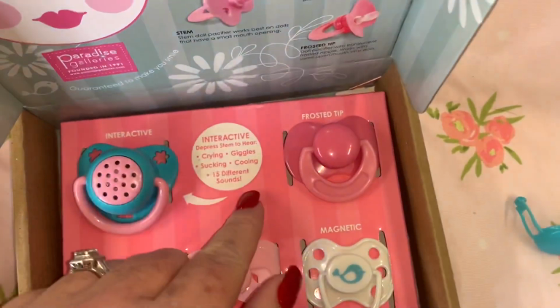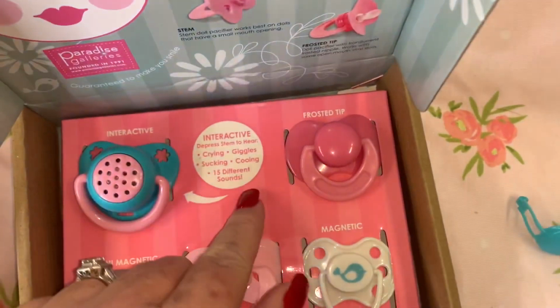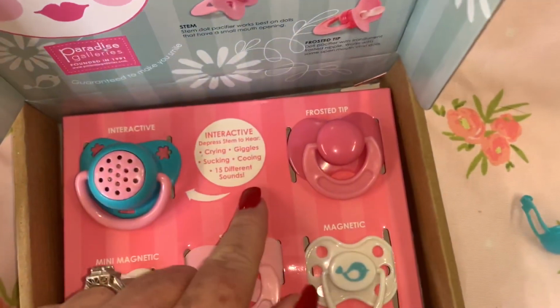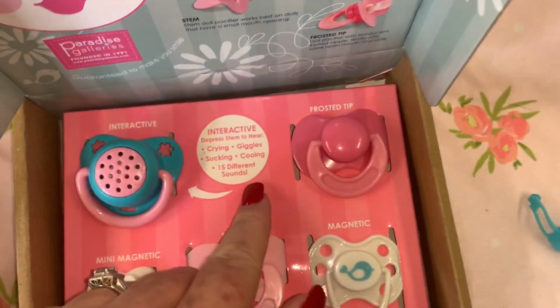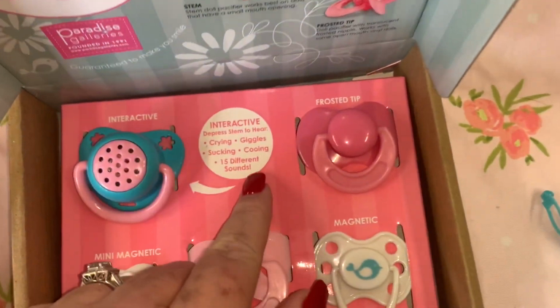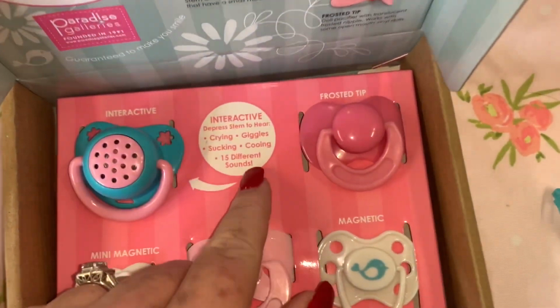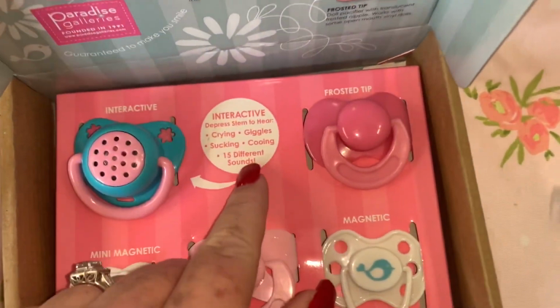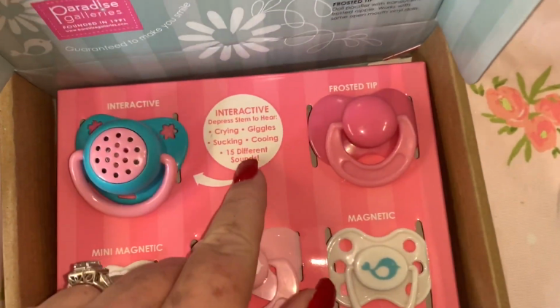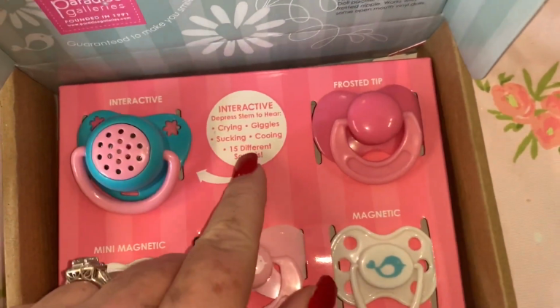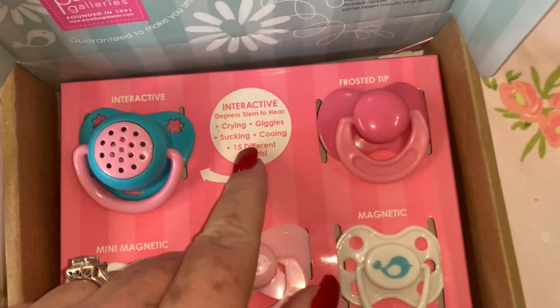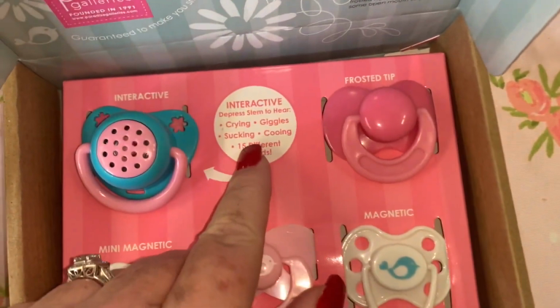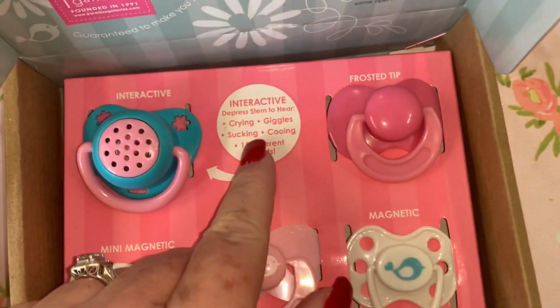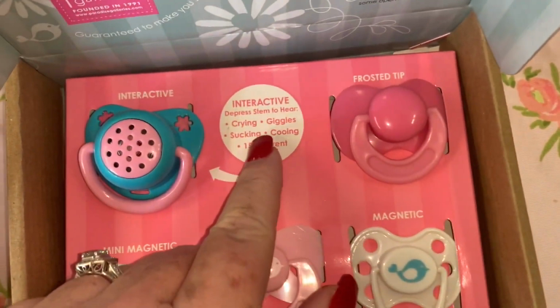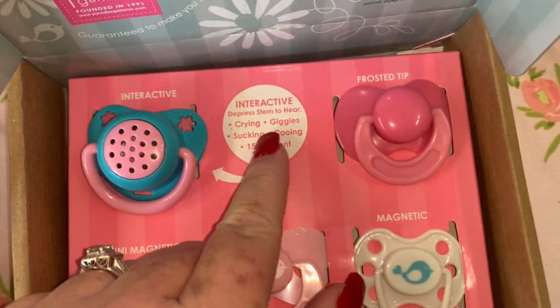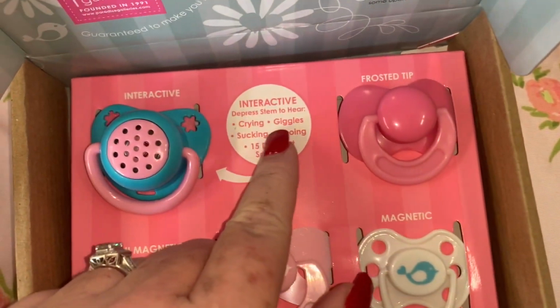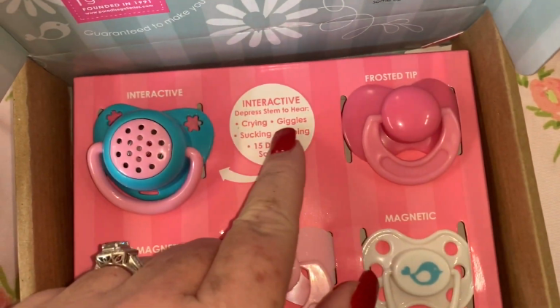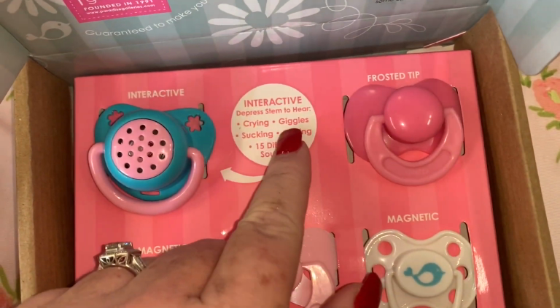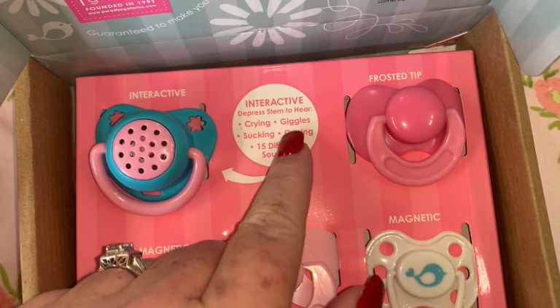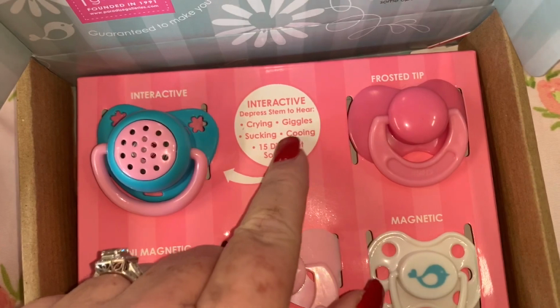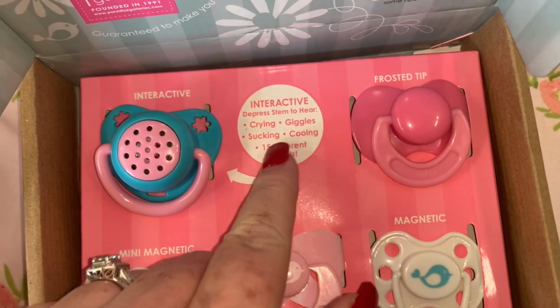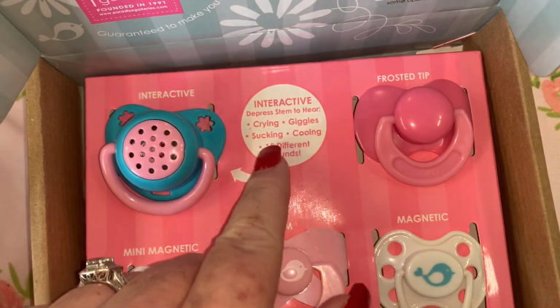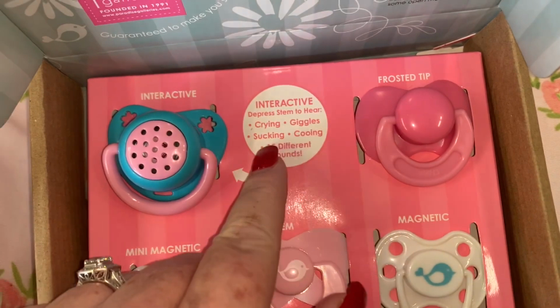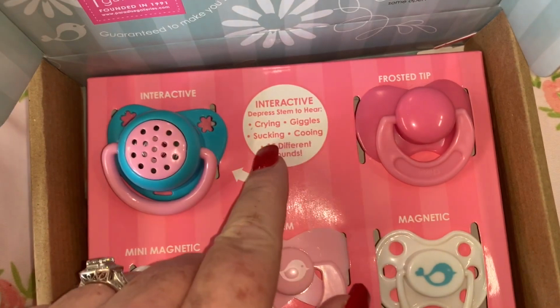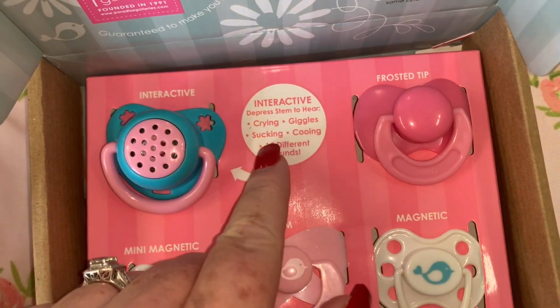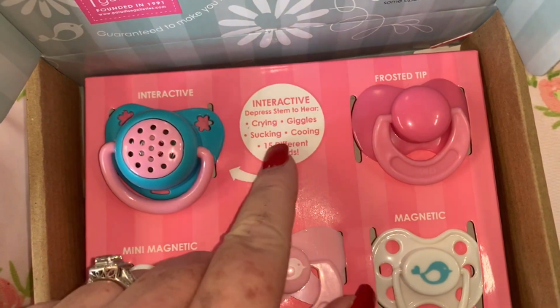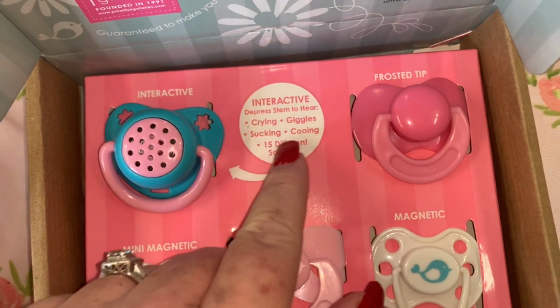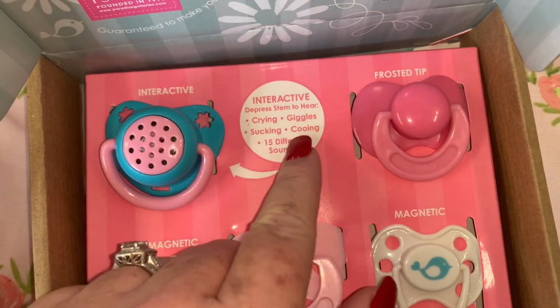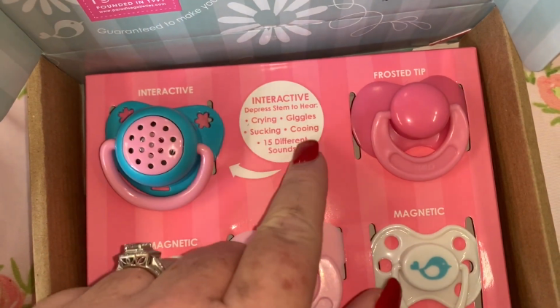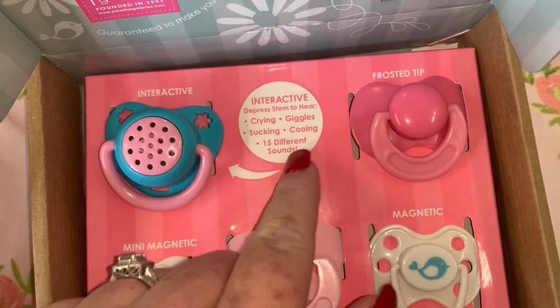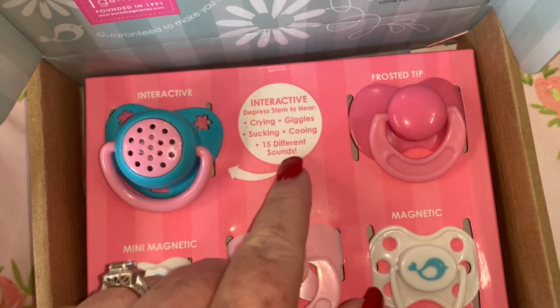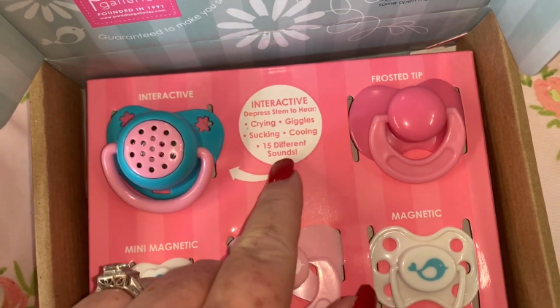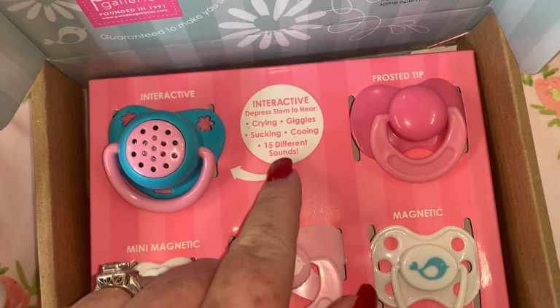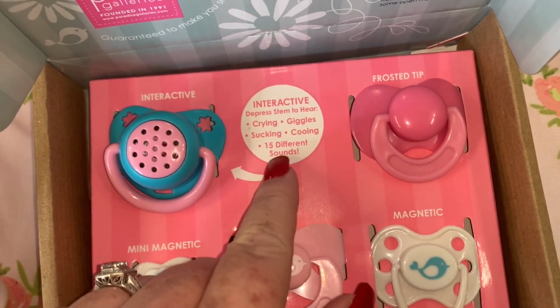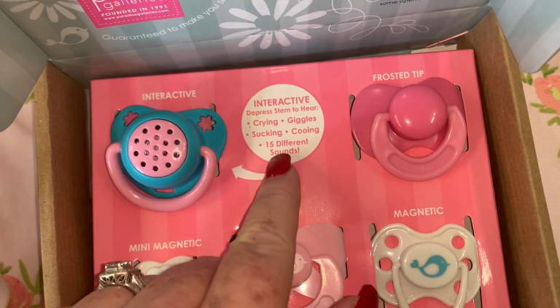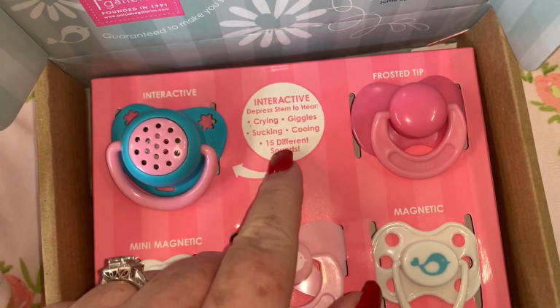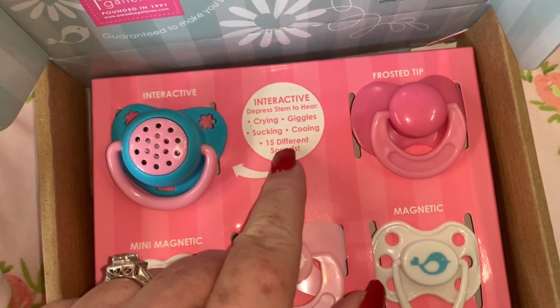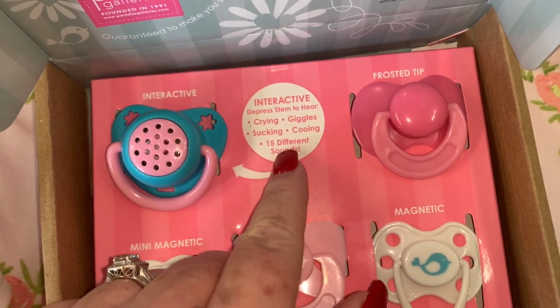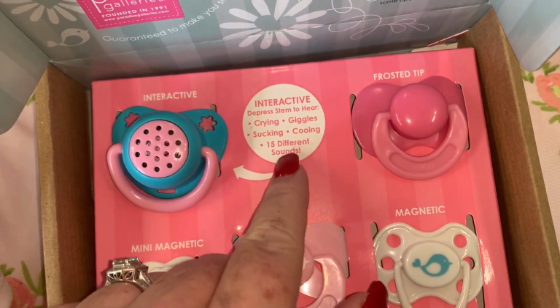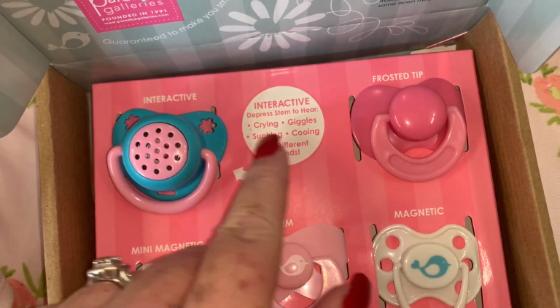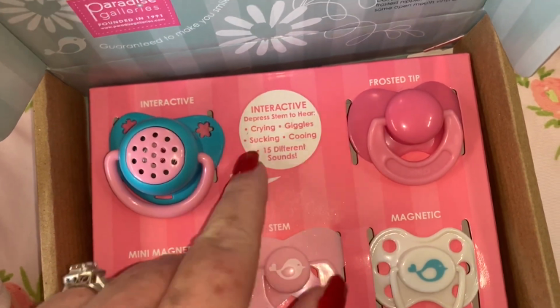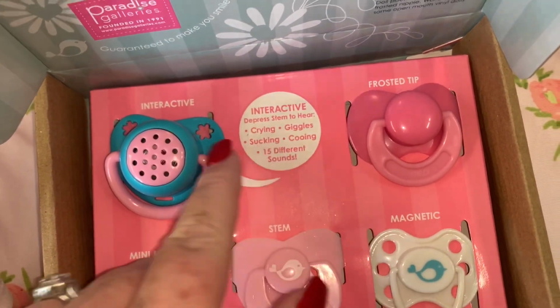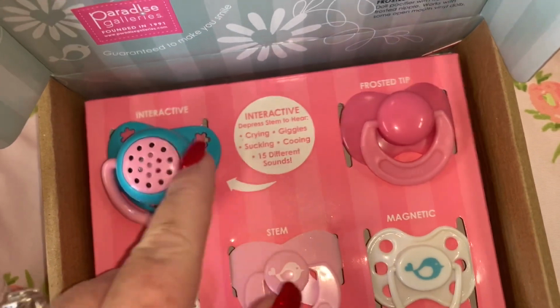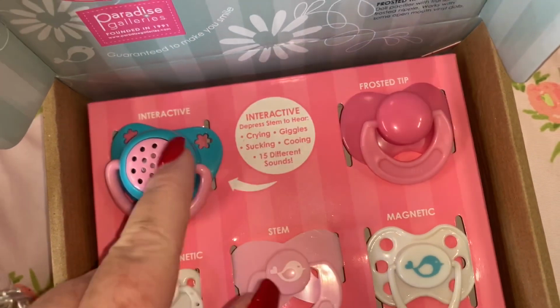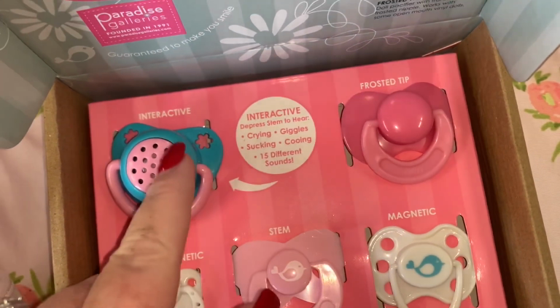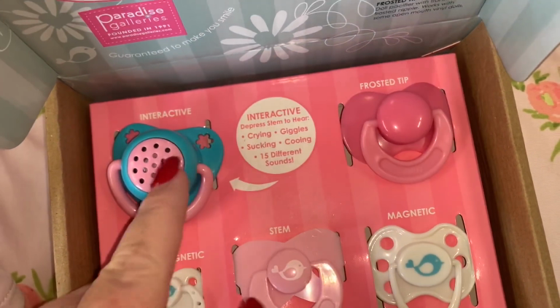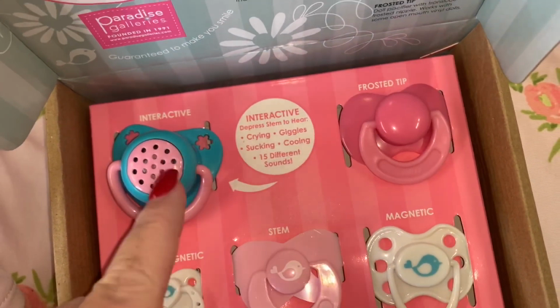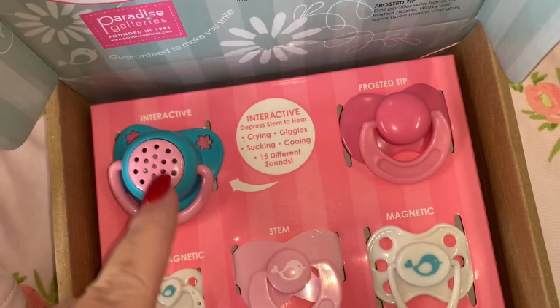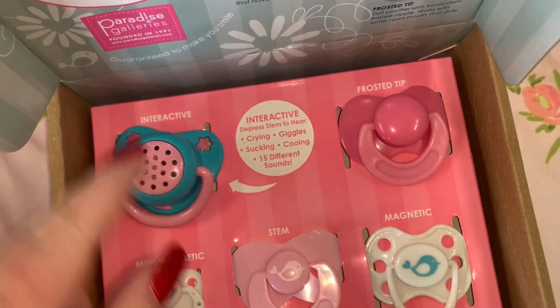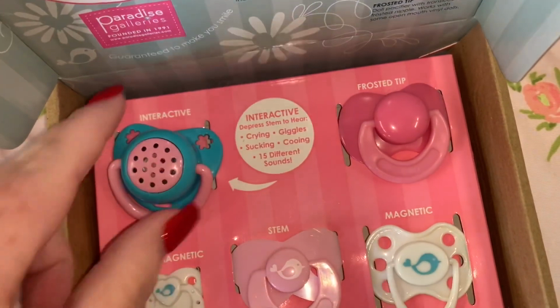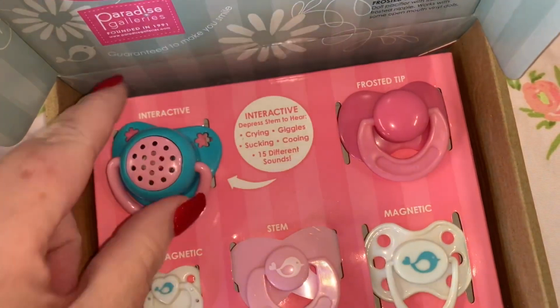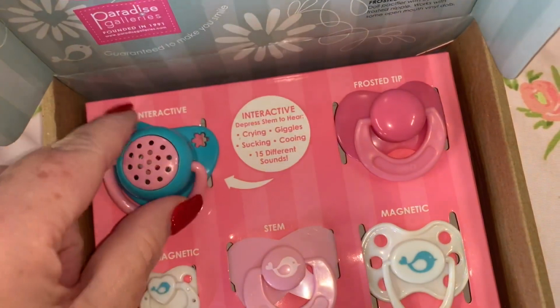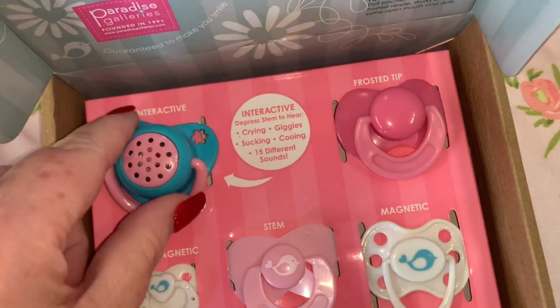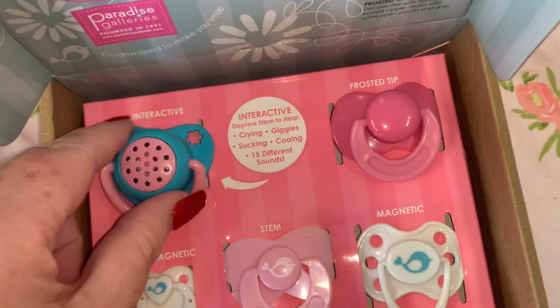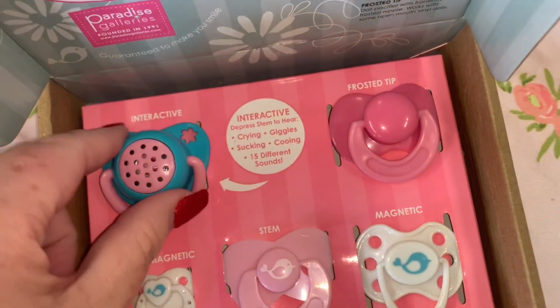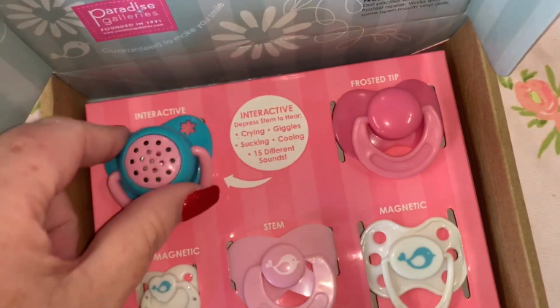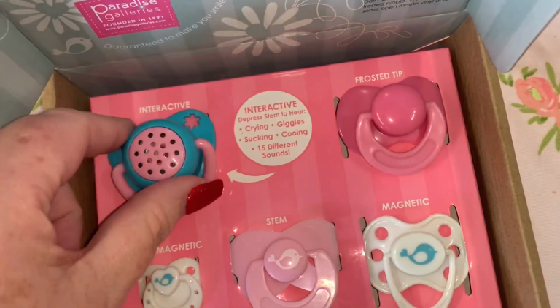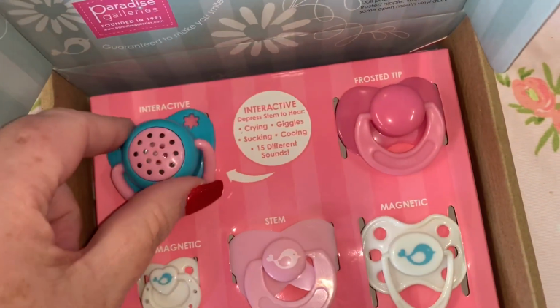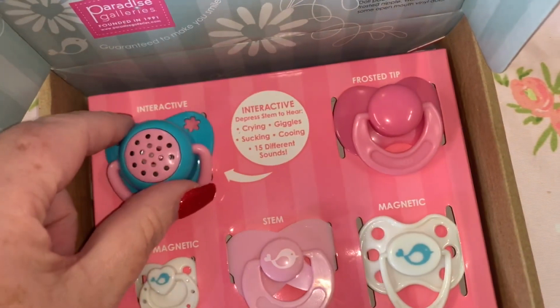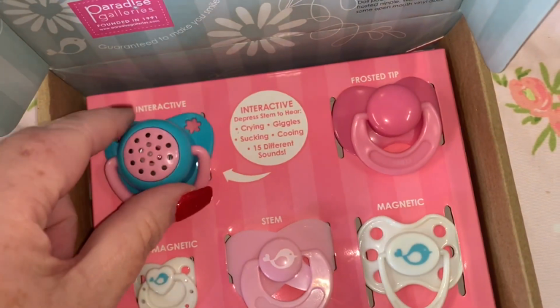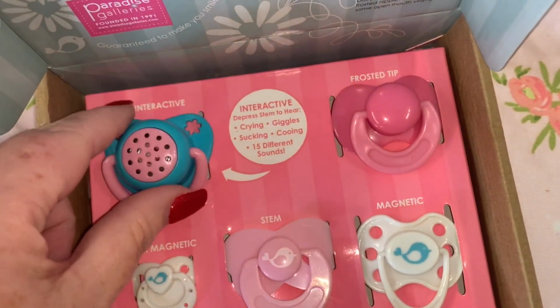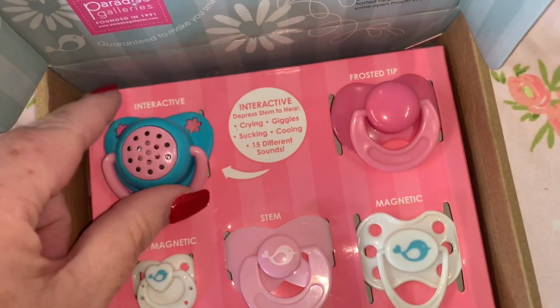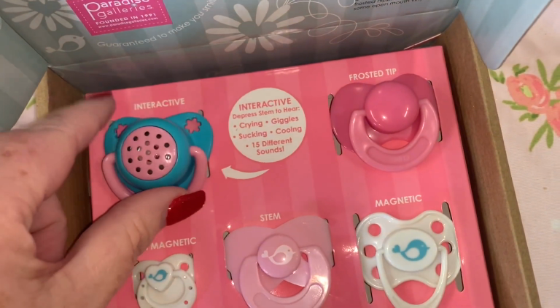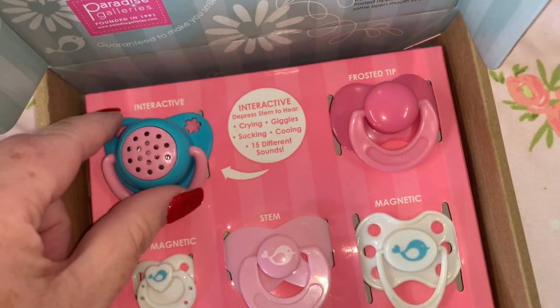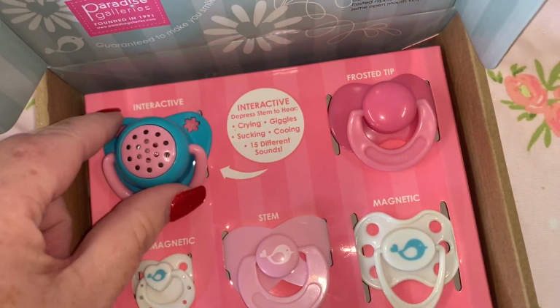This one has crying, giggling, sucking, cooing — 15 different sounds. So it does have 15 different sounds.